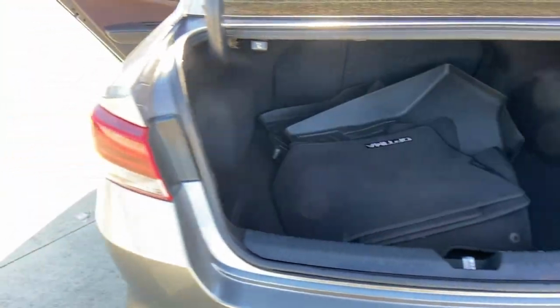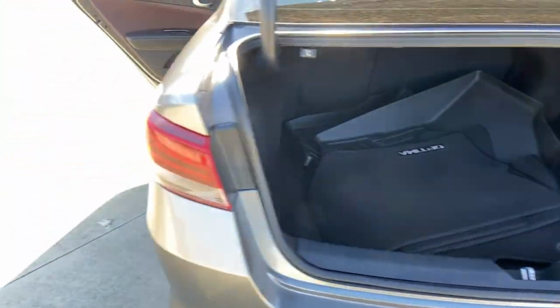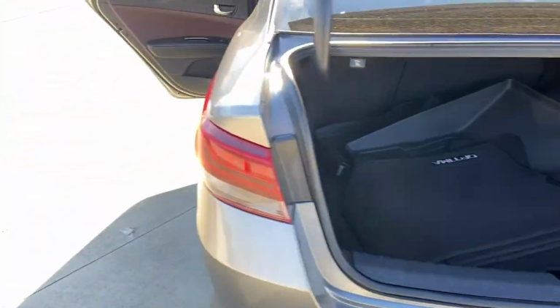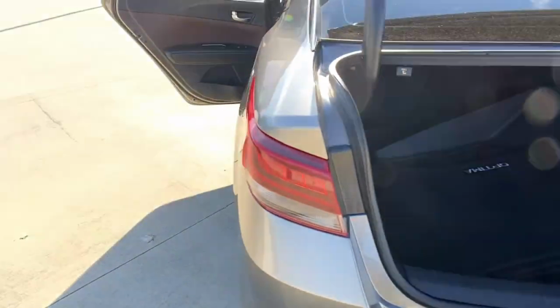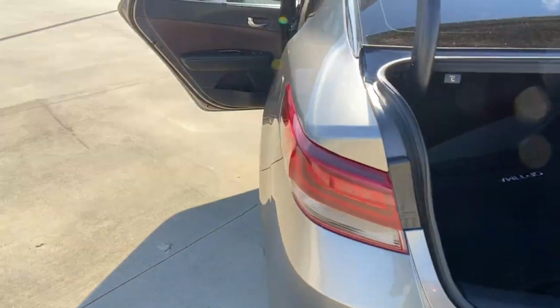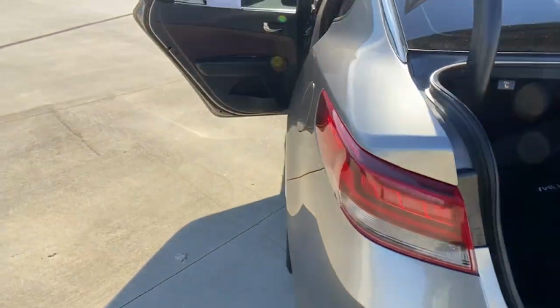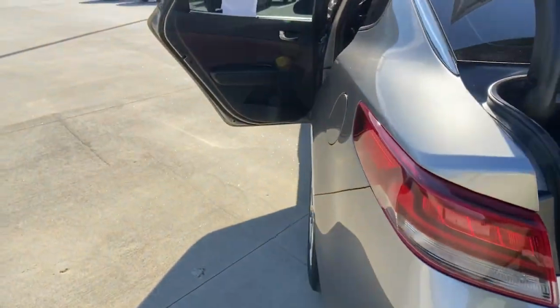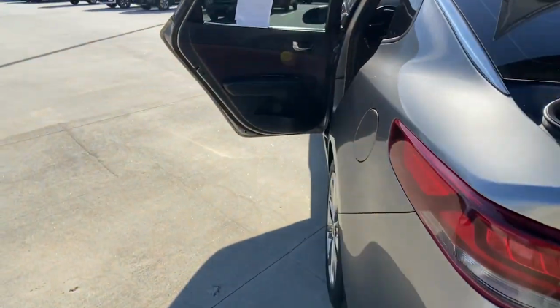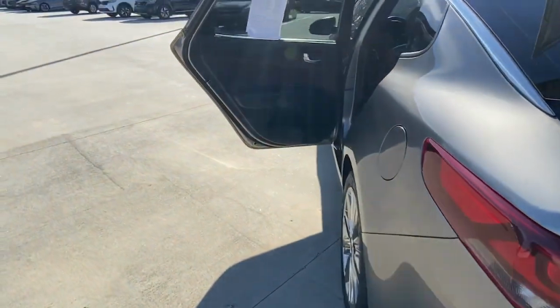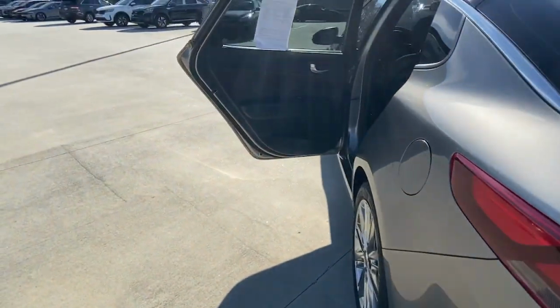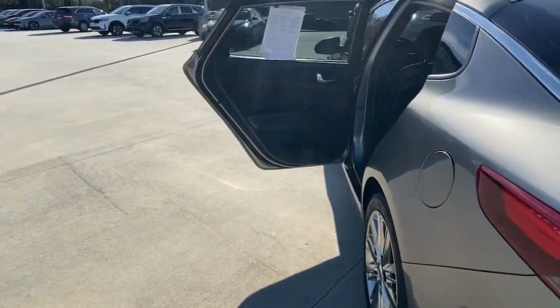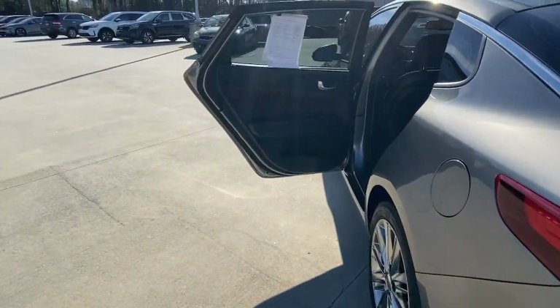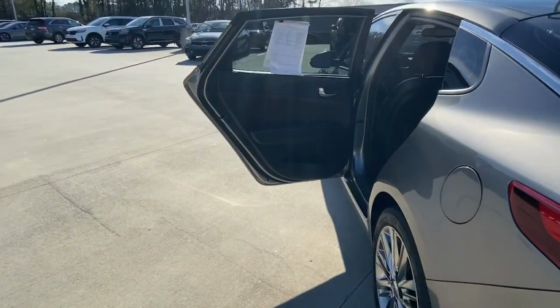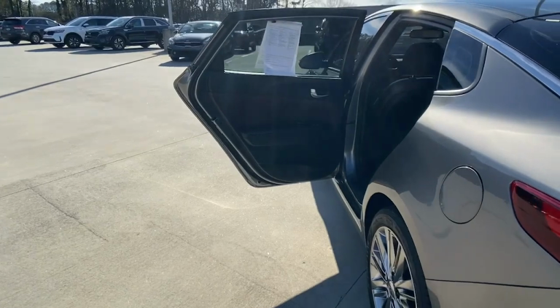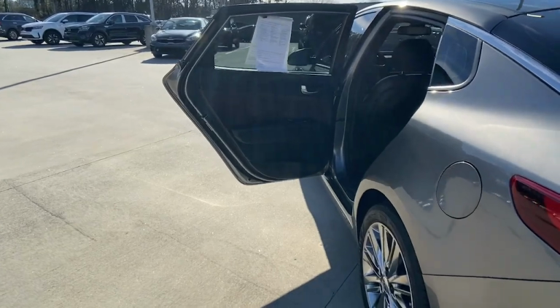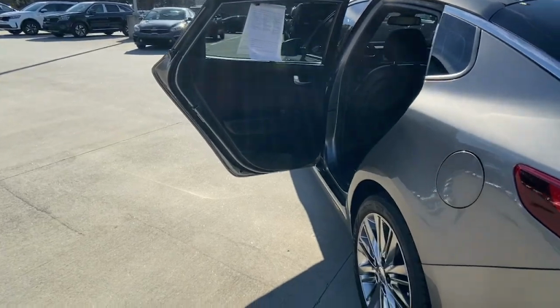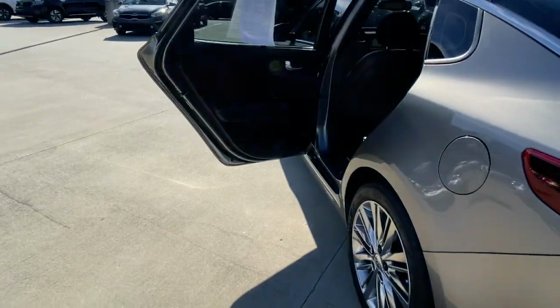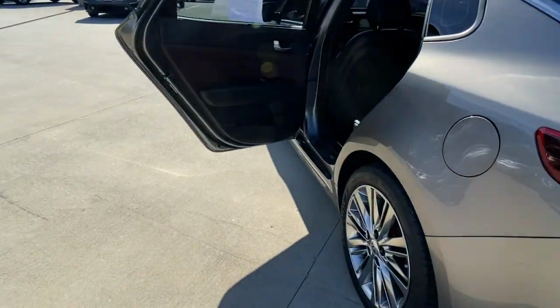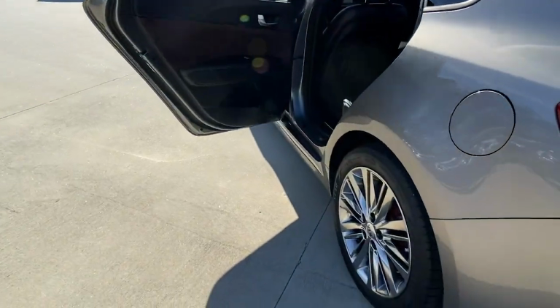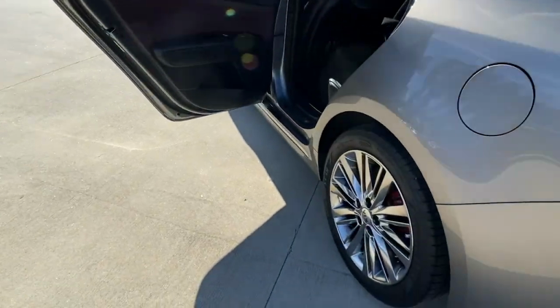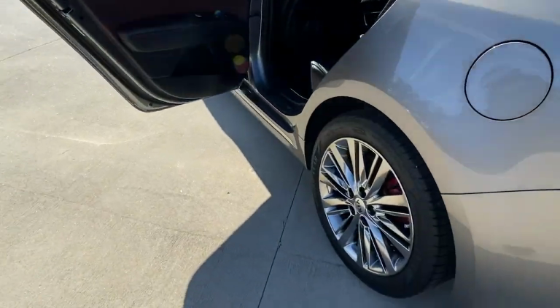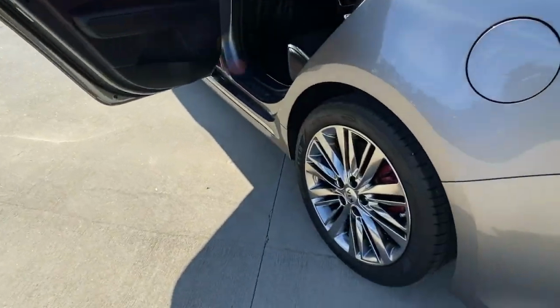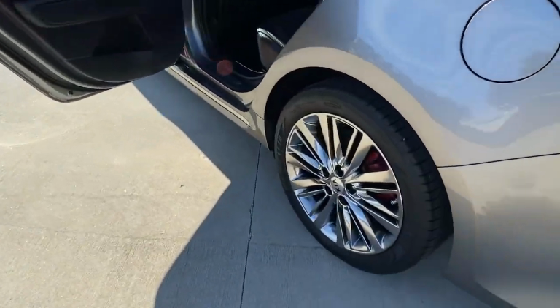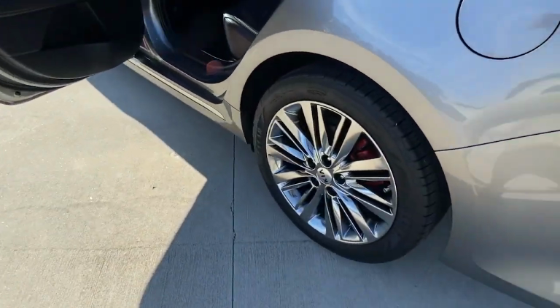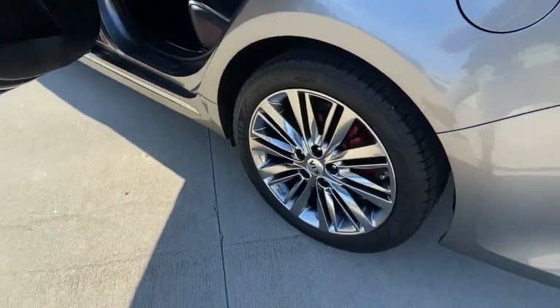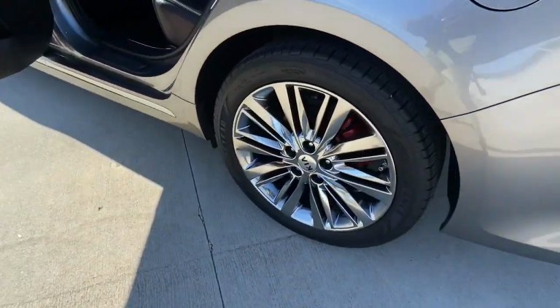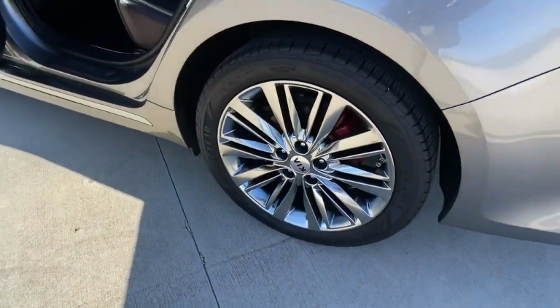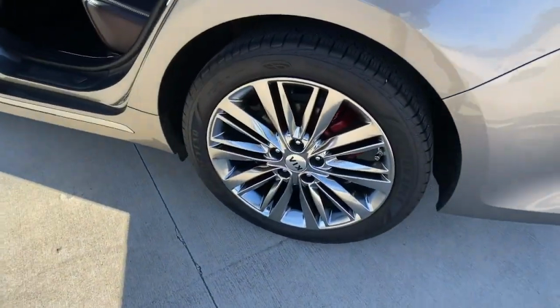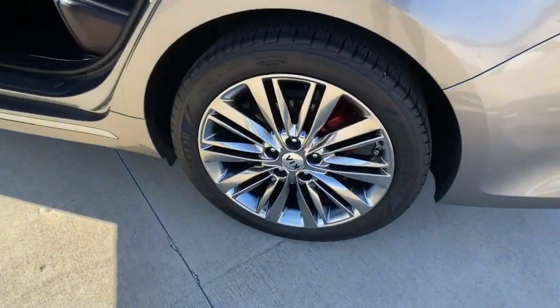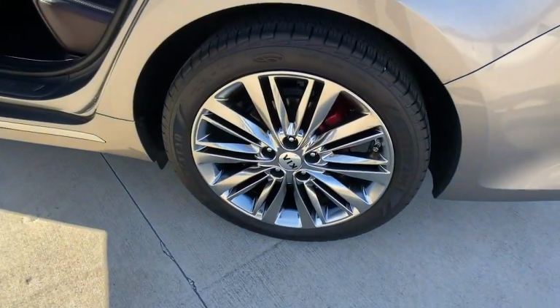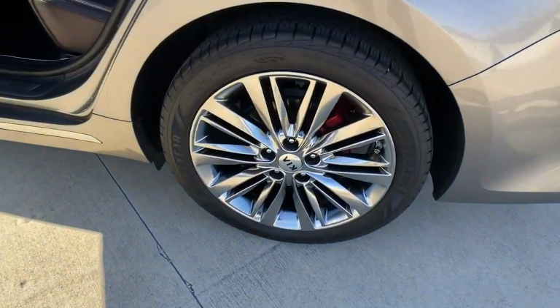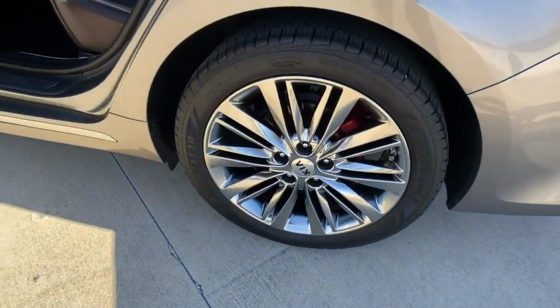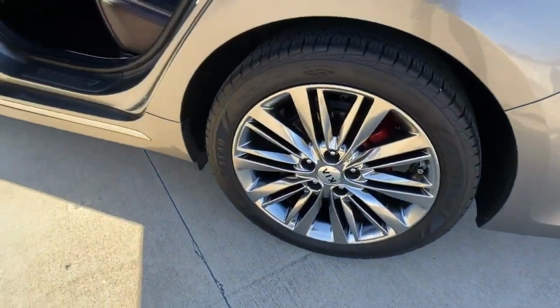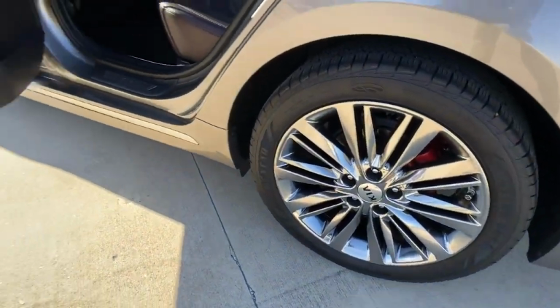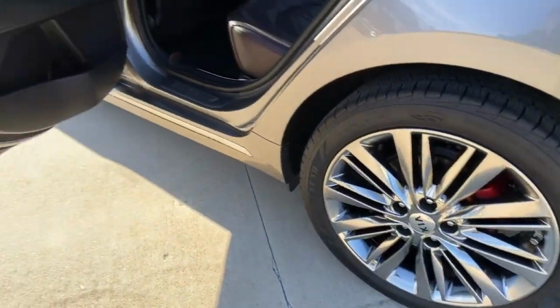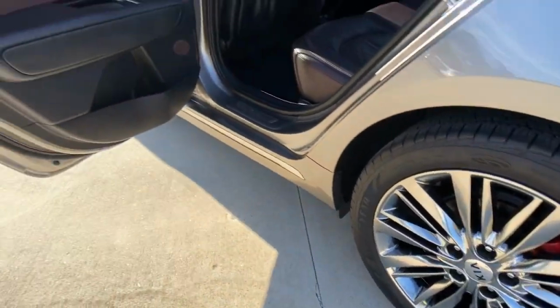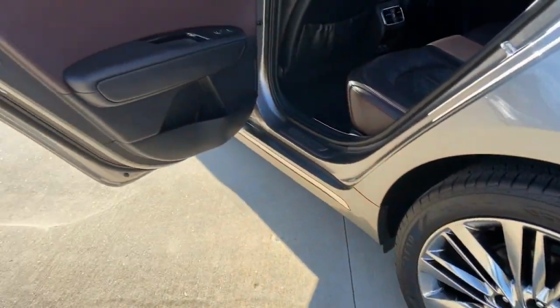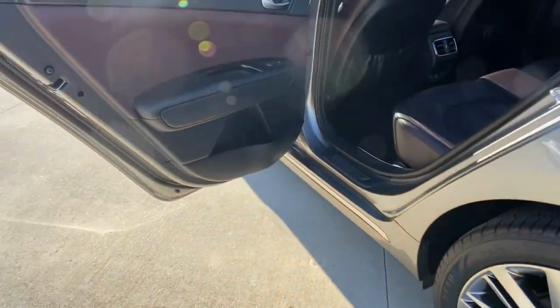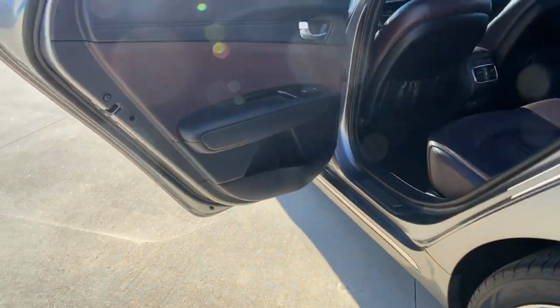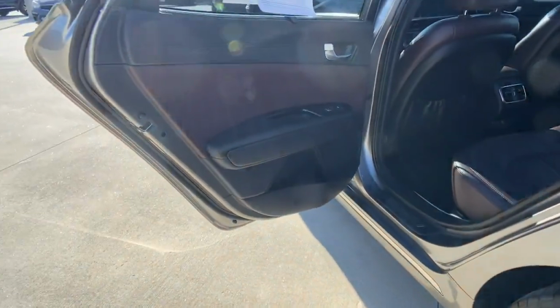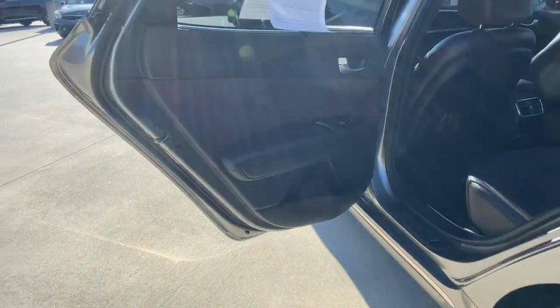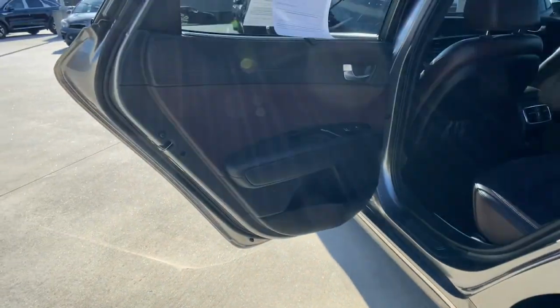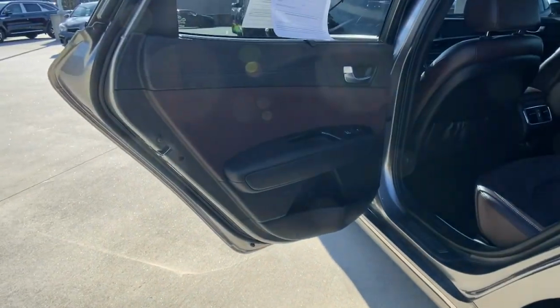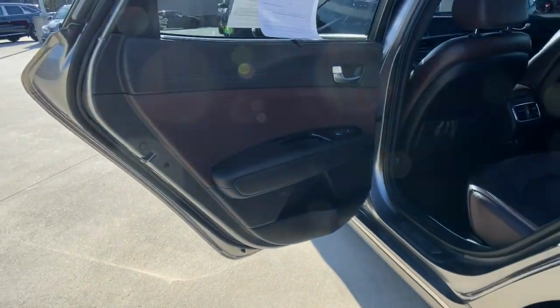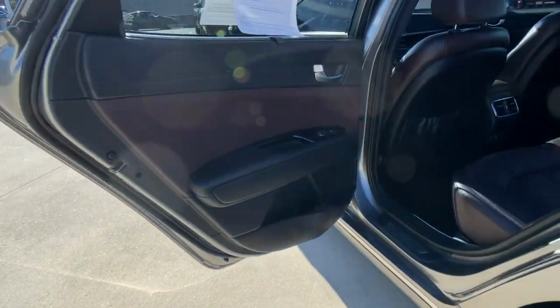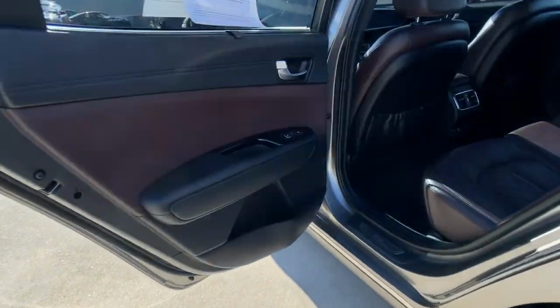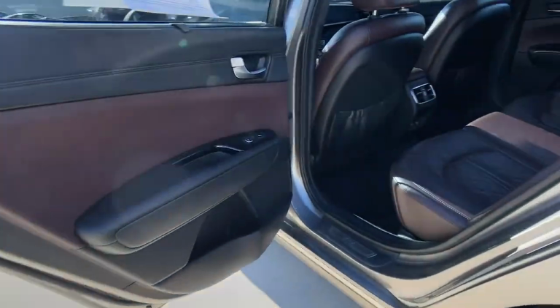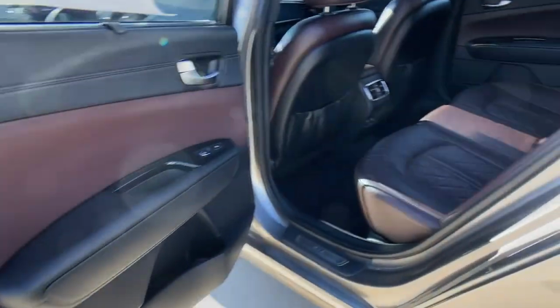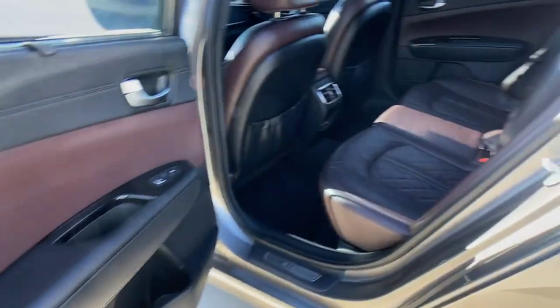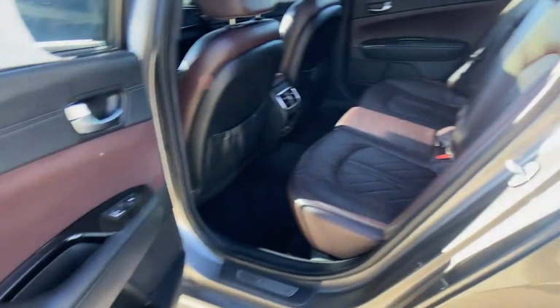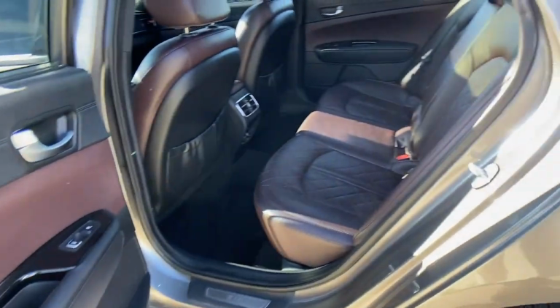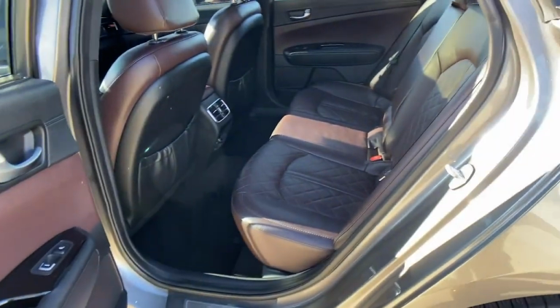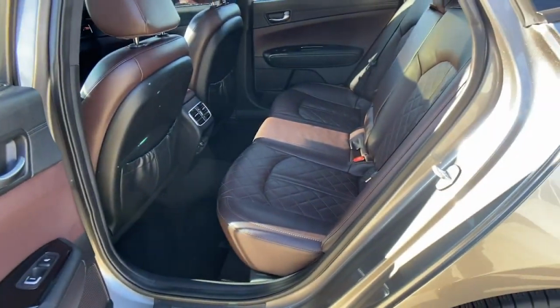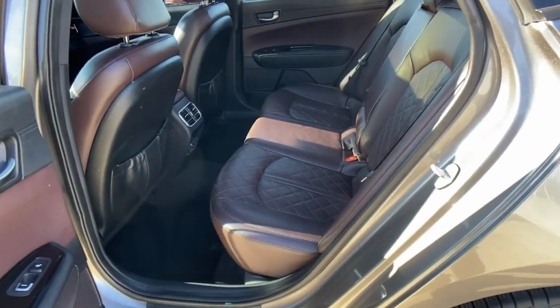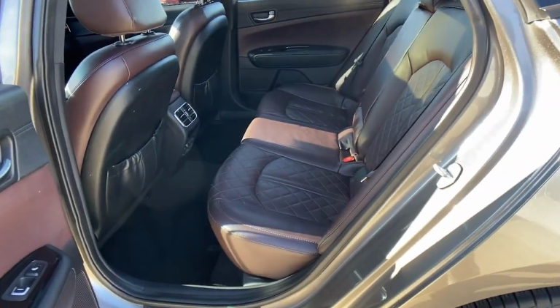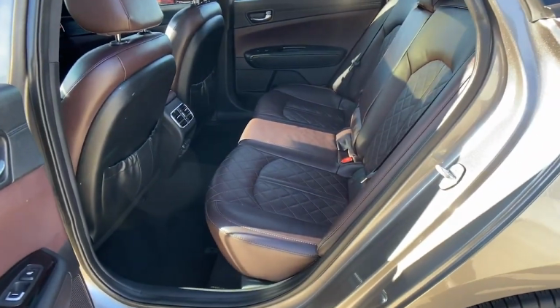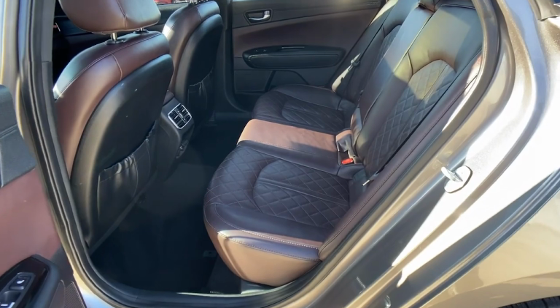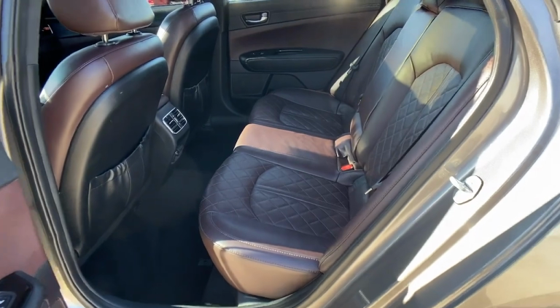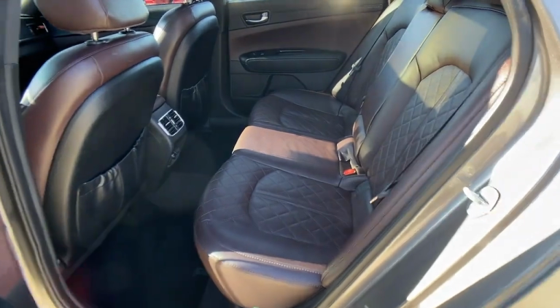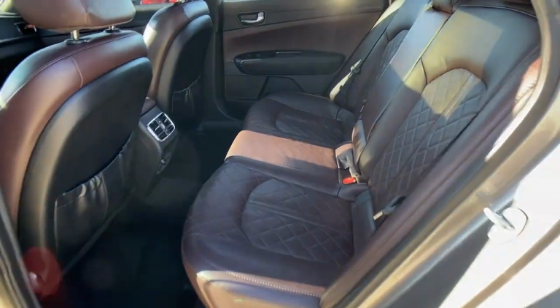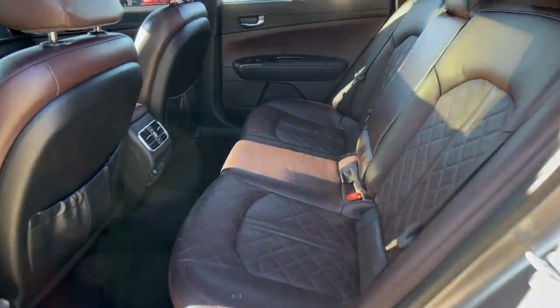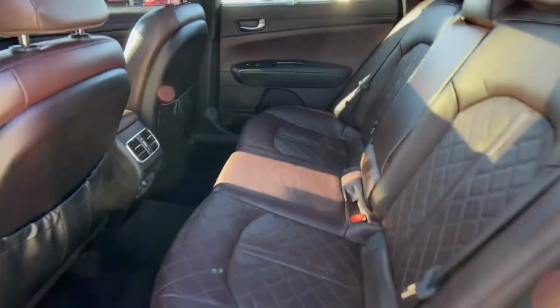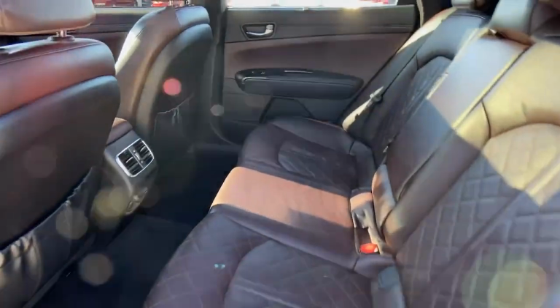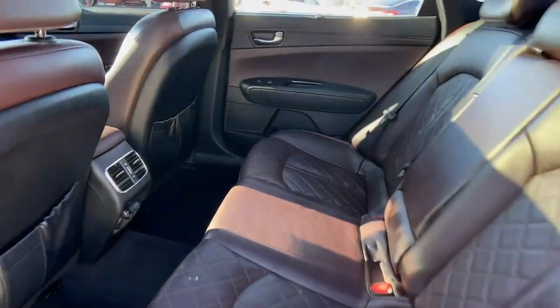These are just some of the great options this vehicle comes with: sun moonroof, trip computer, and engine immobilizer.